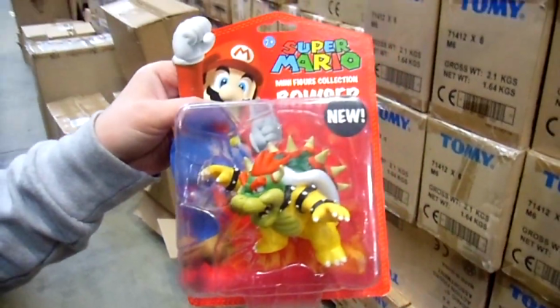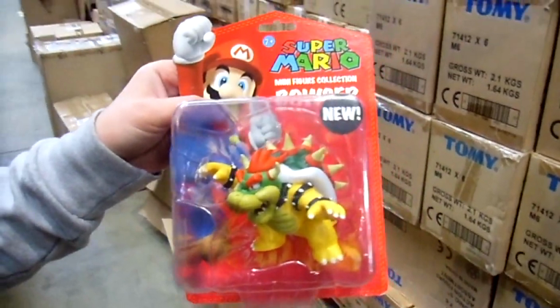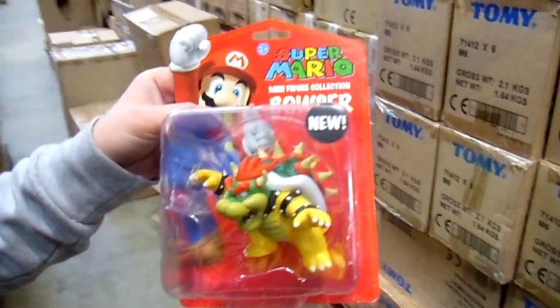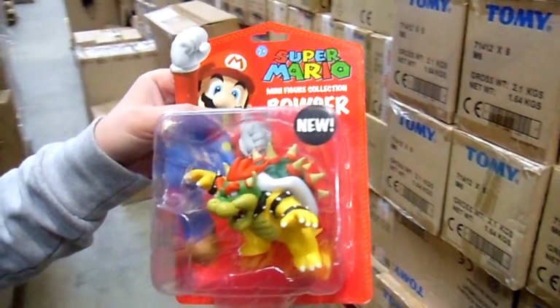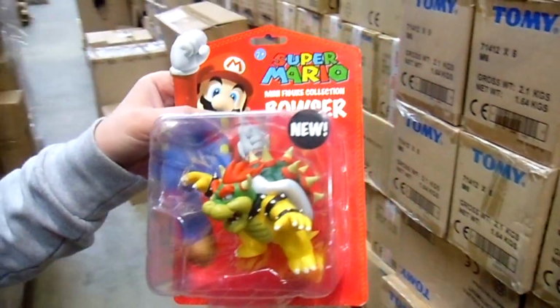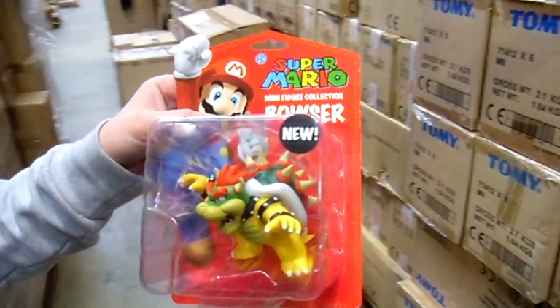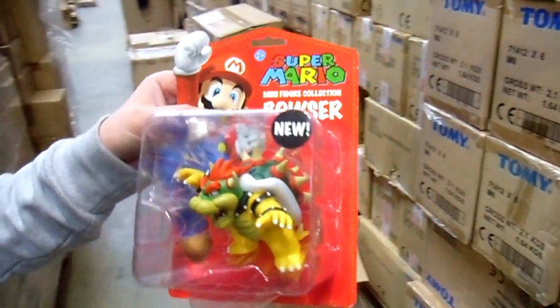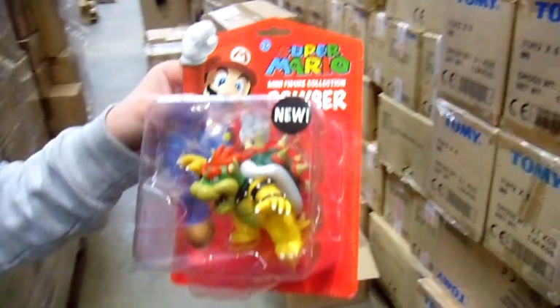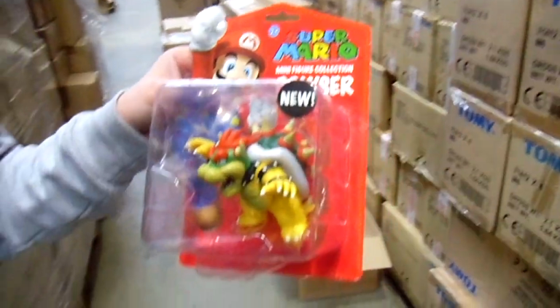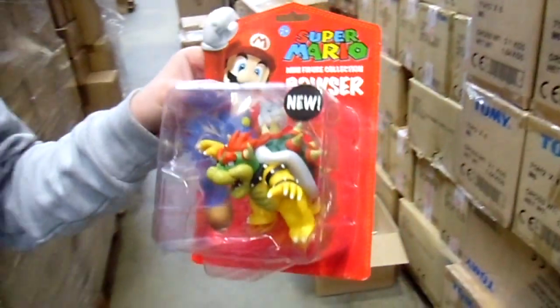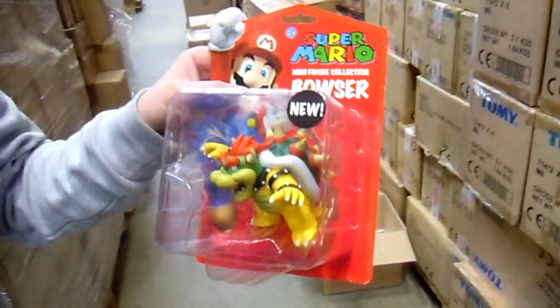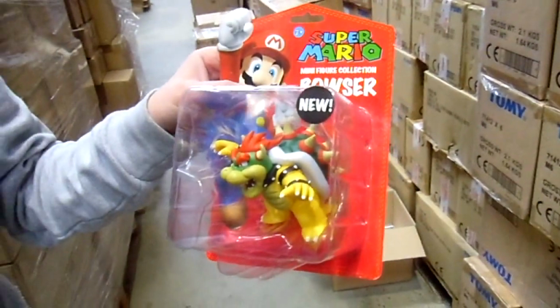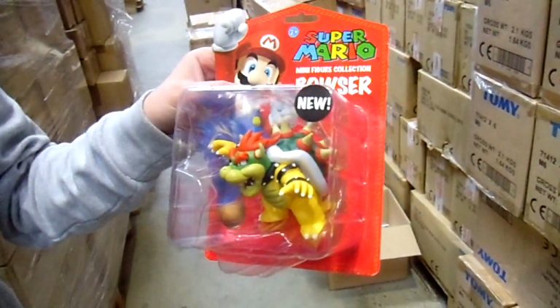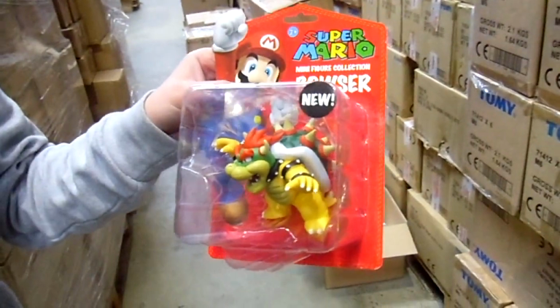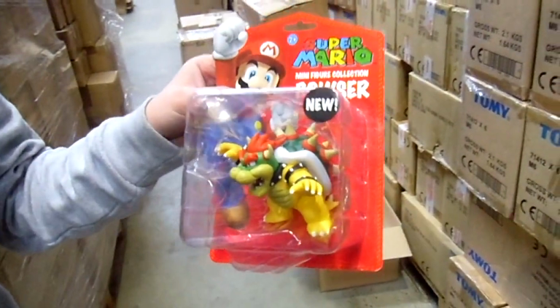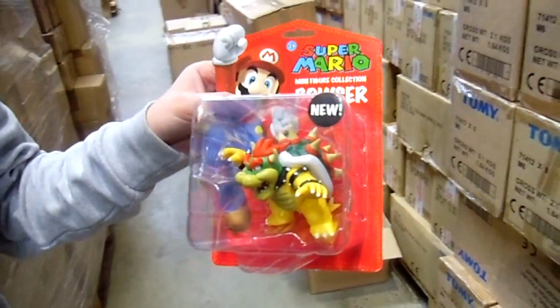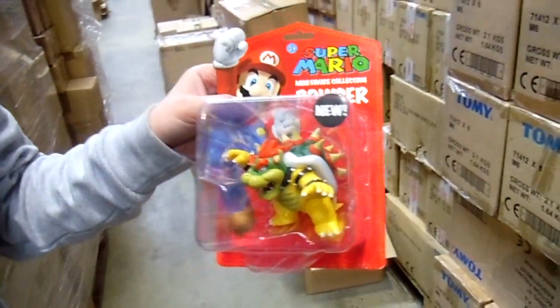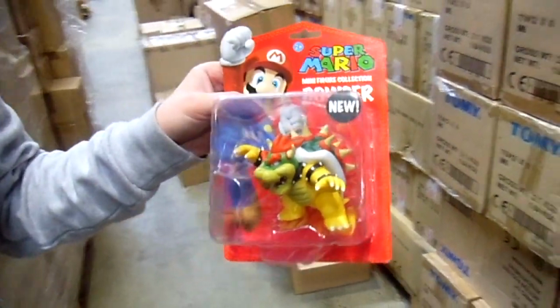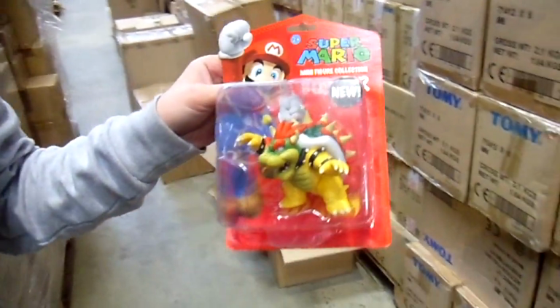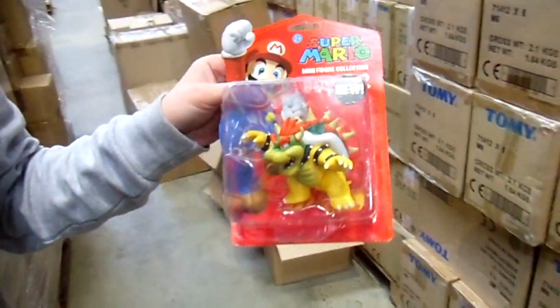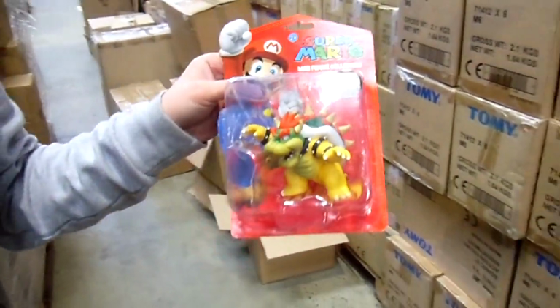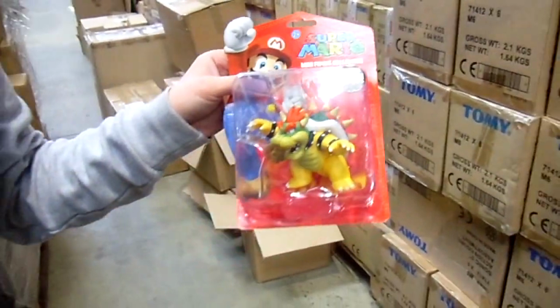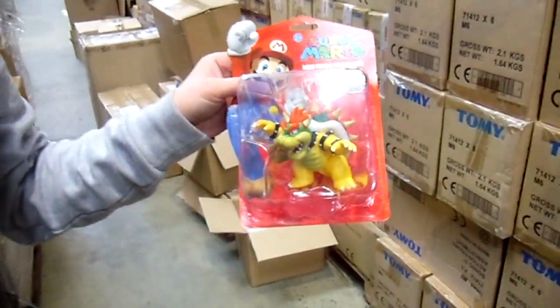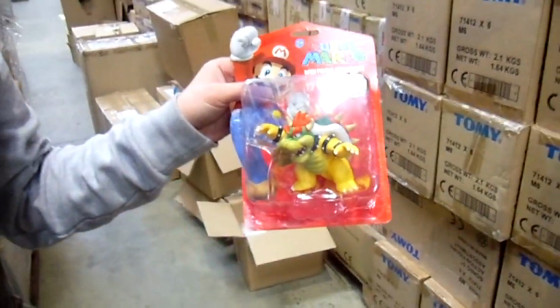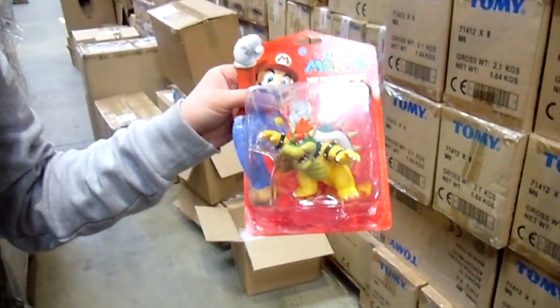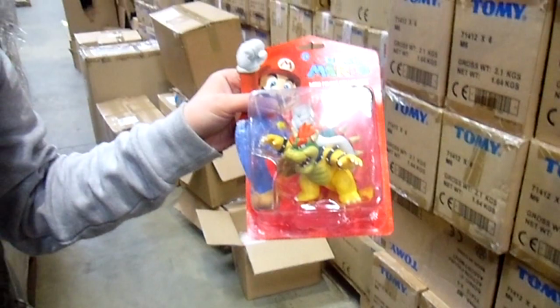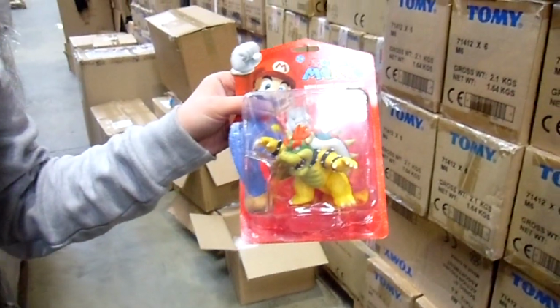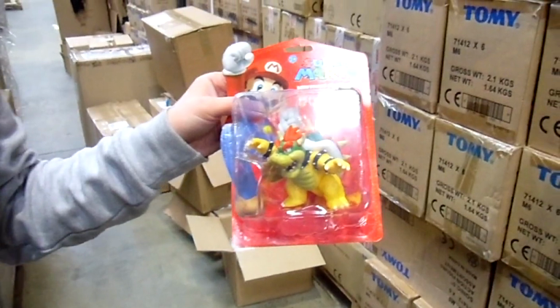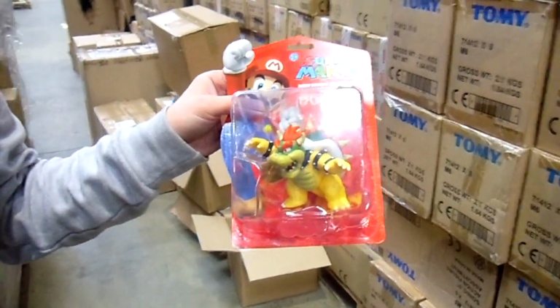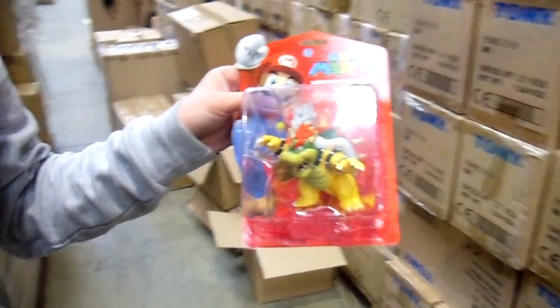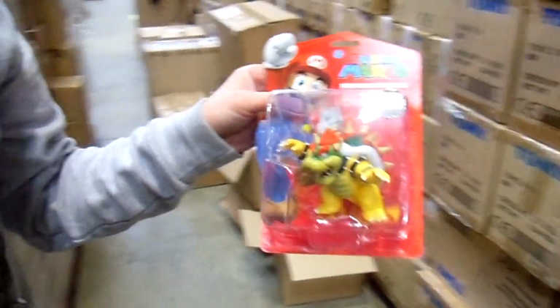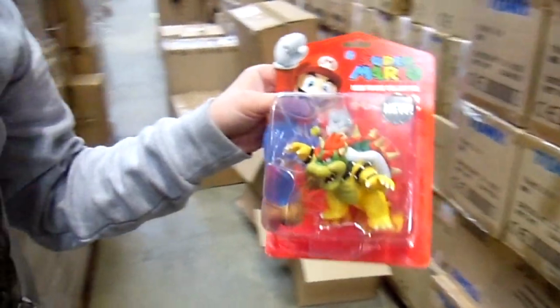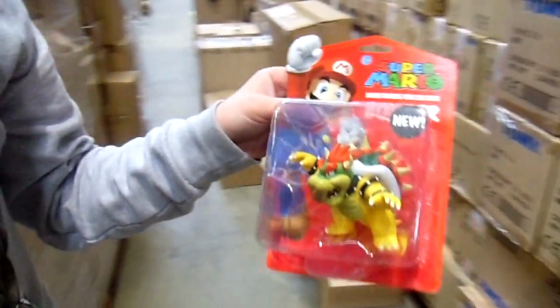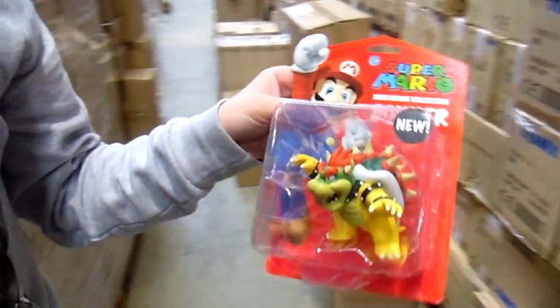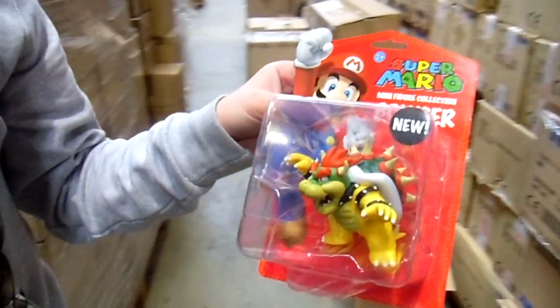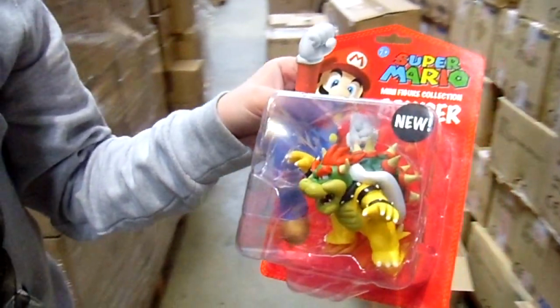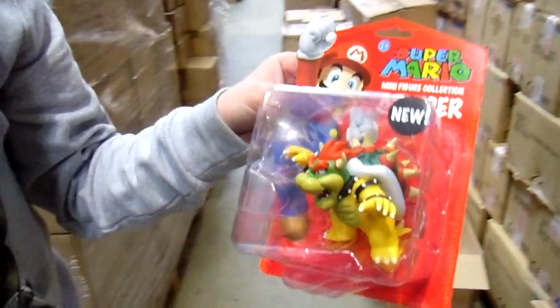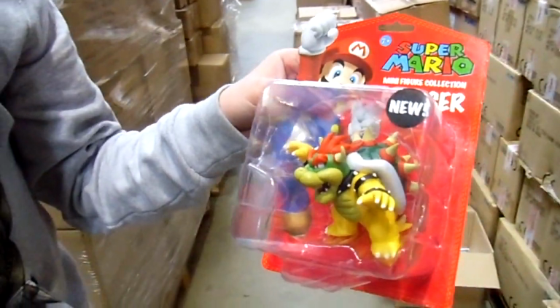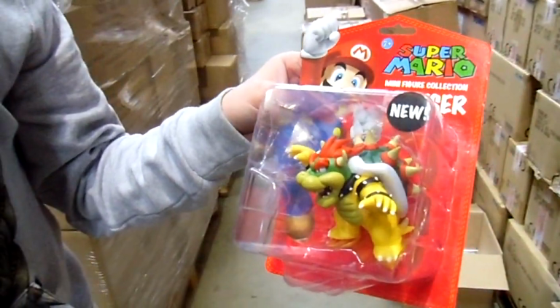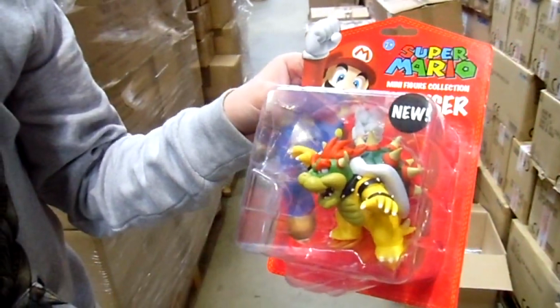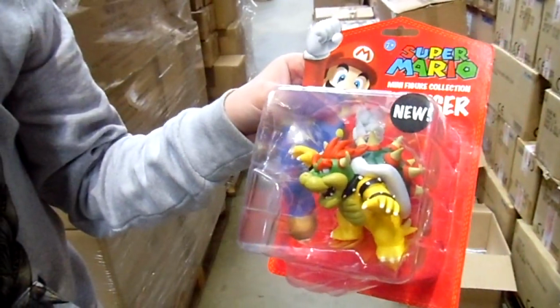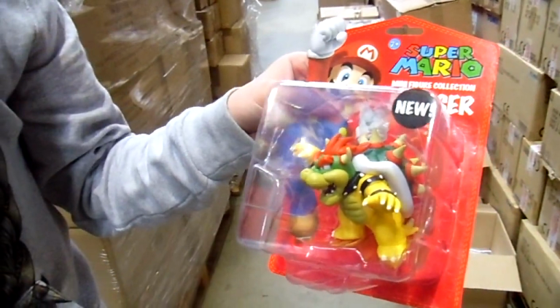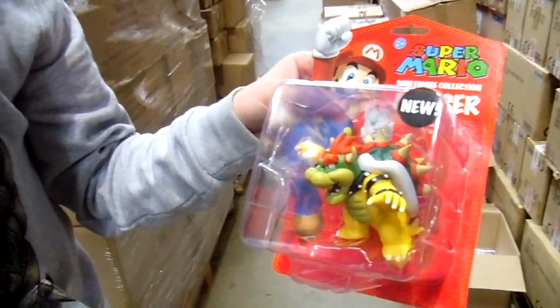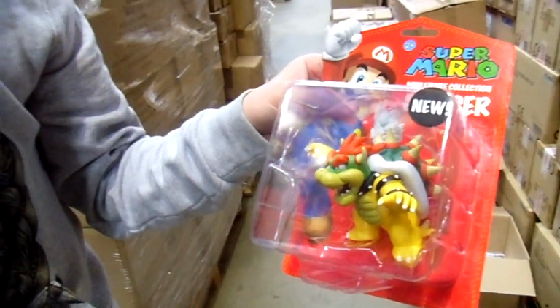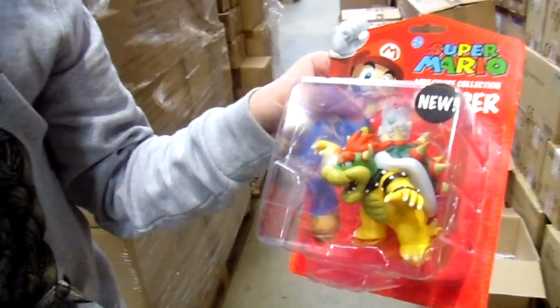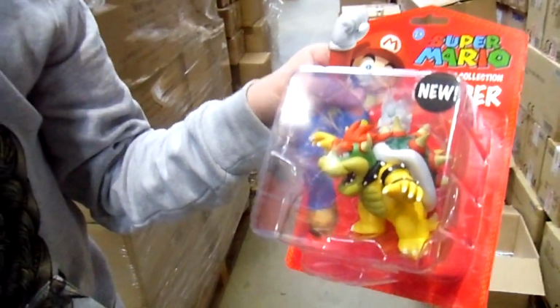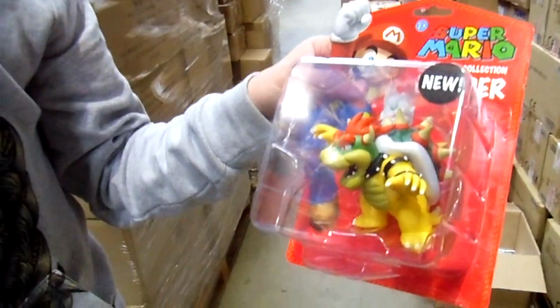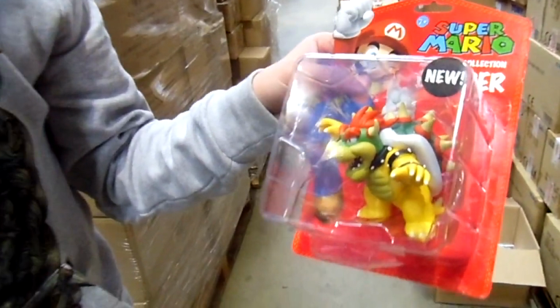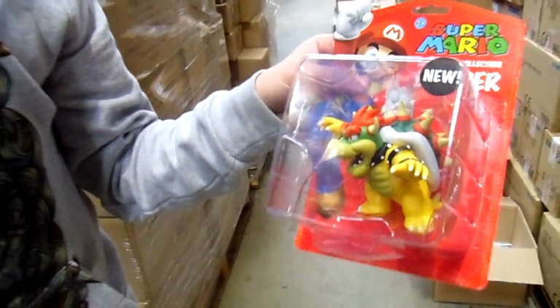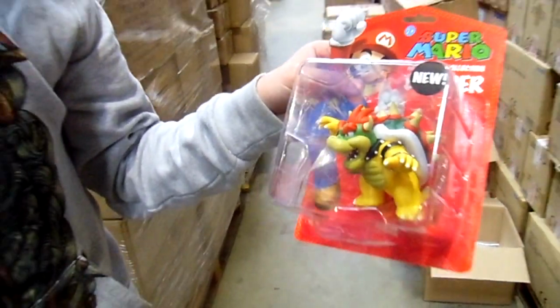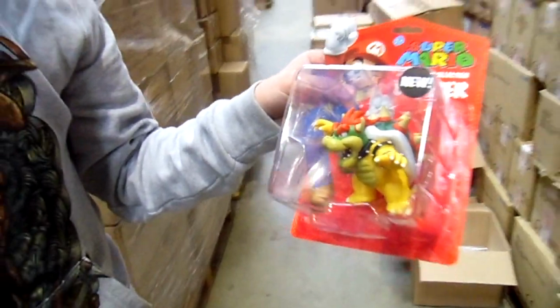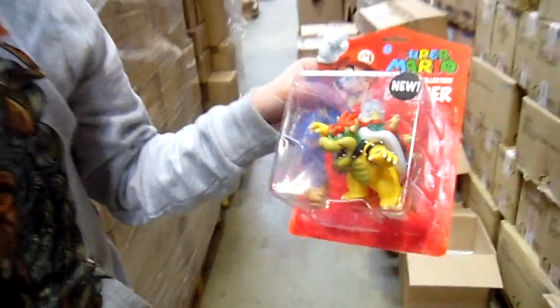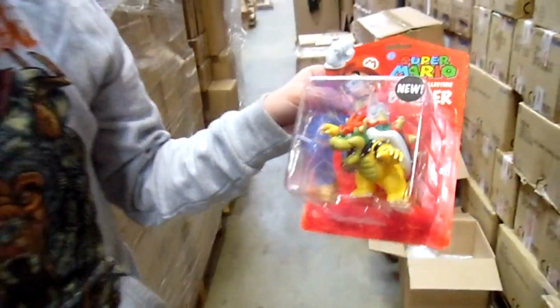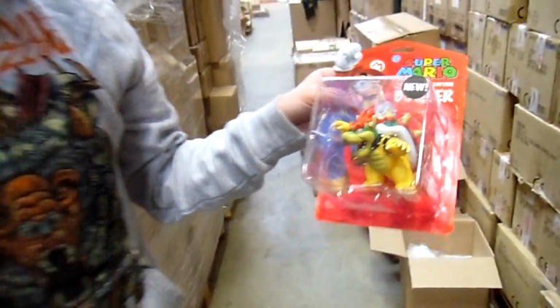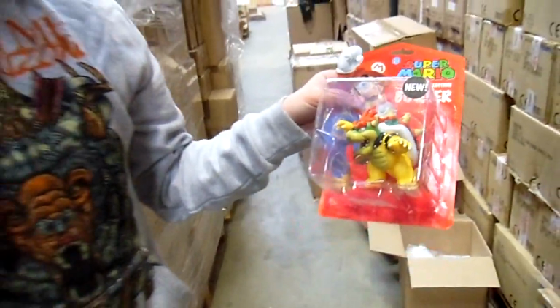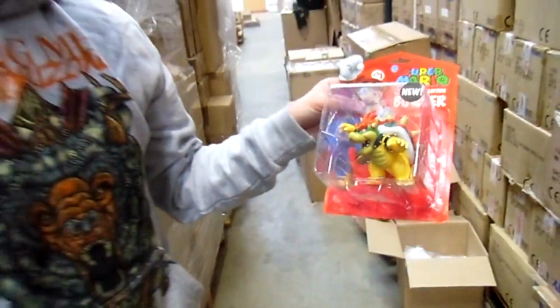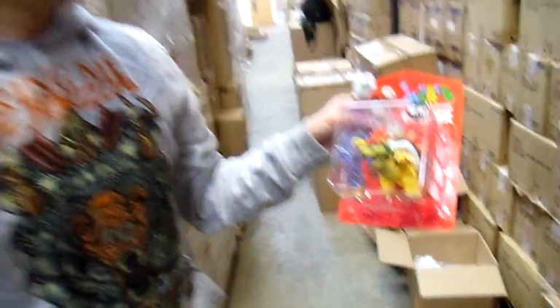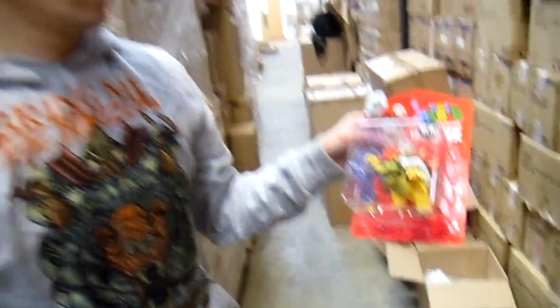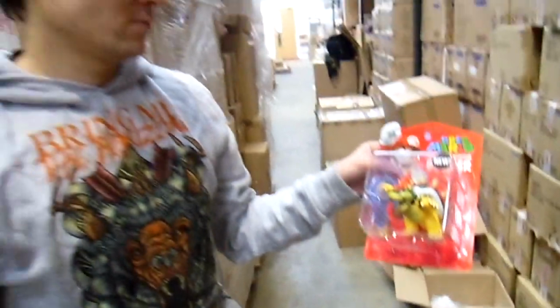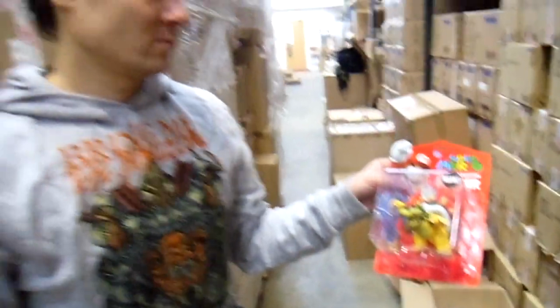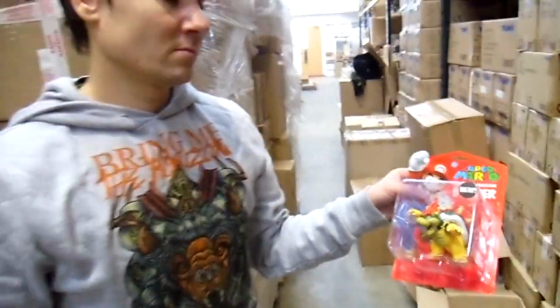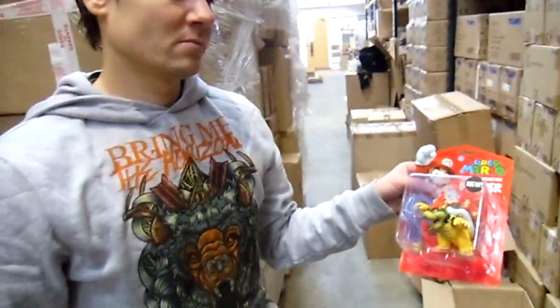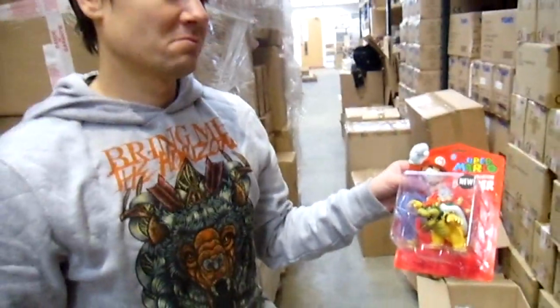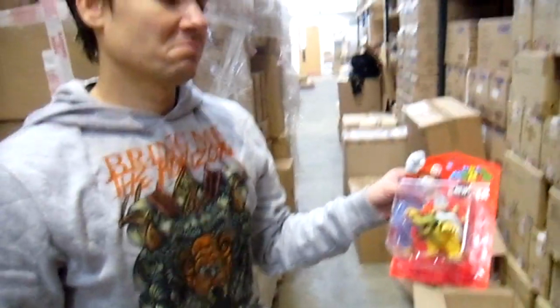It's a really well-made figure. That's the Bowser 10-centimeter figure. Thanks very much for watching, cheers.